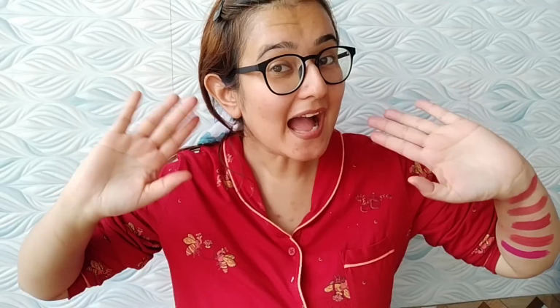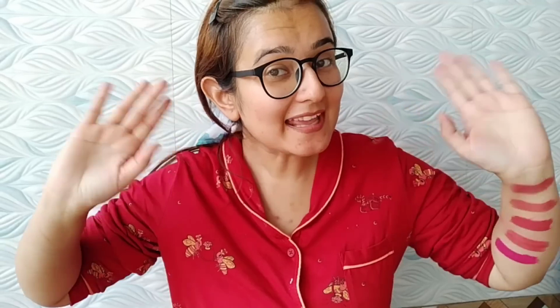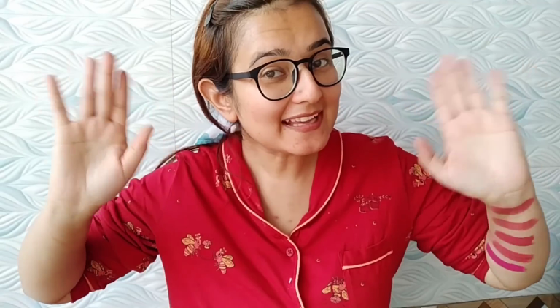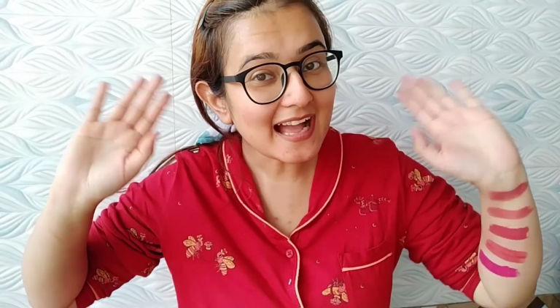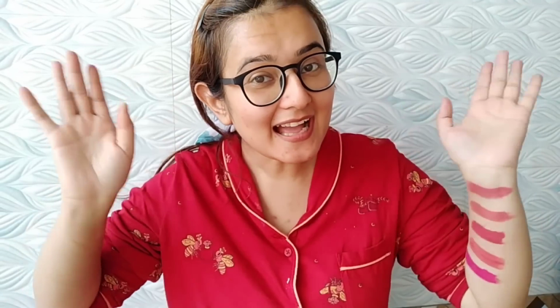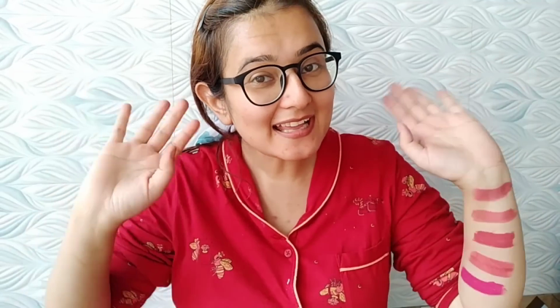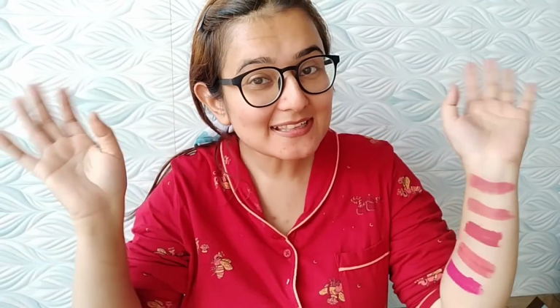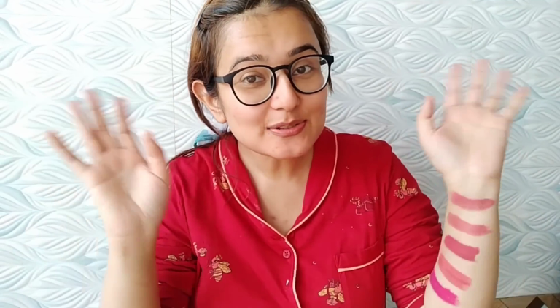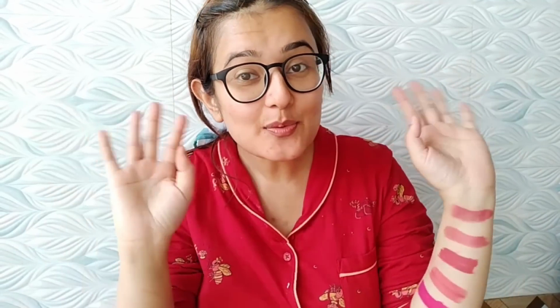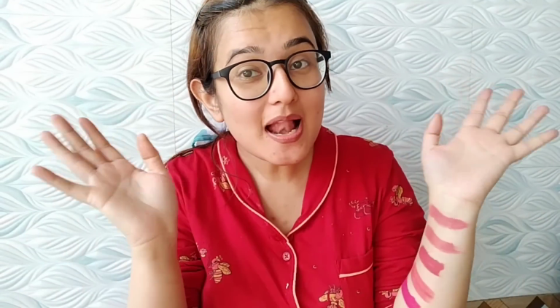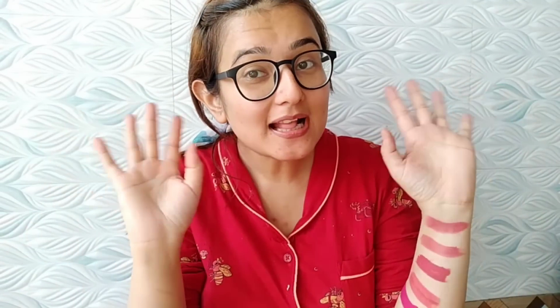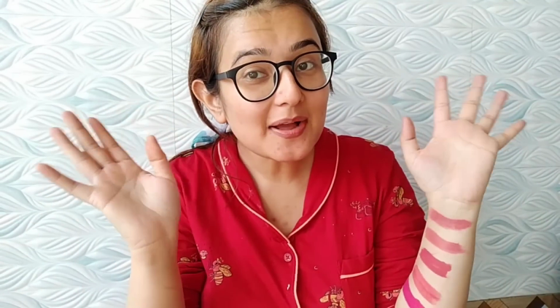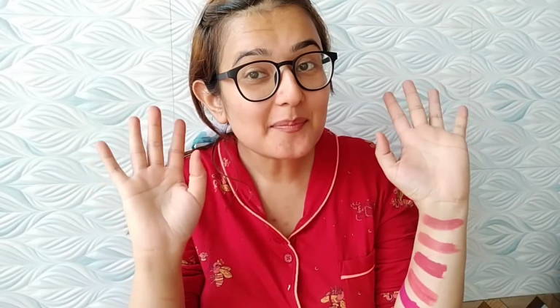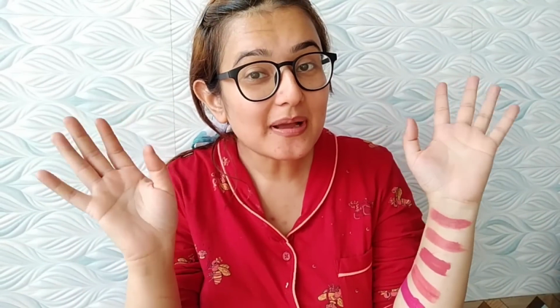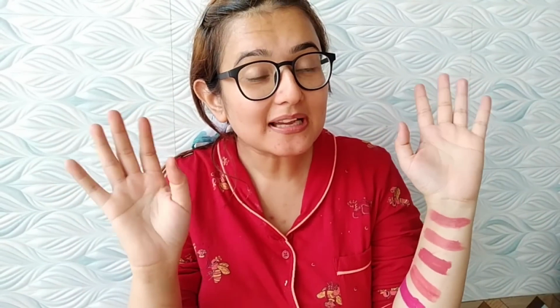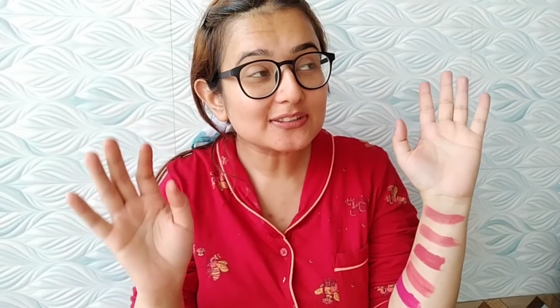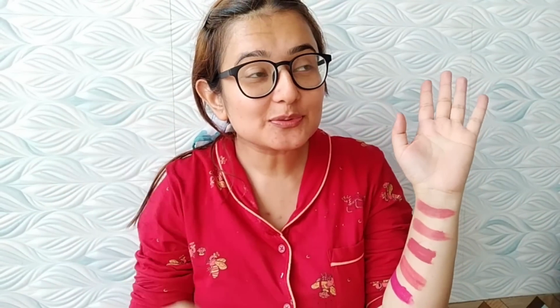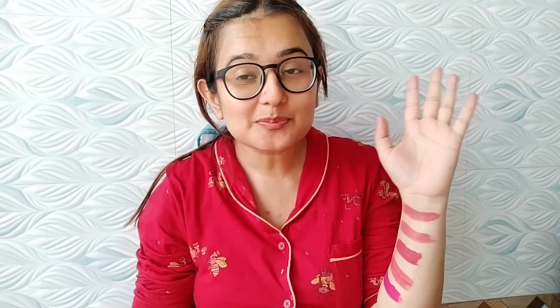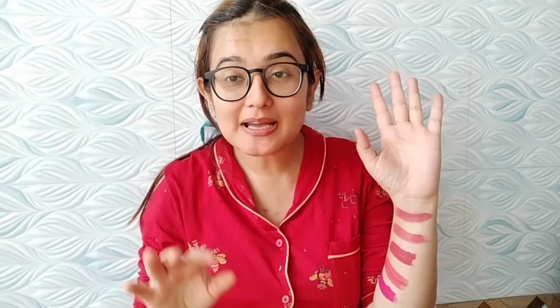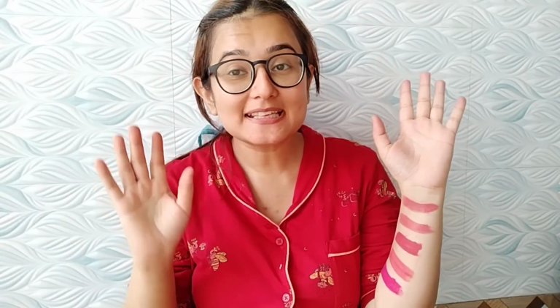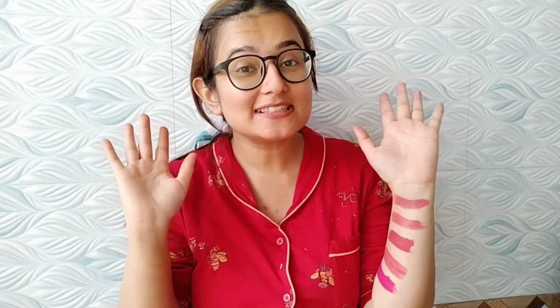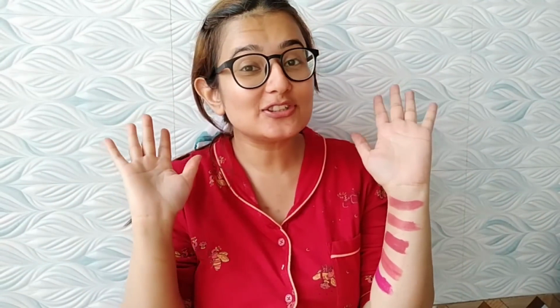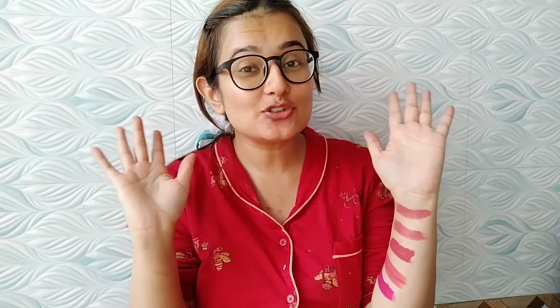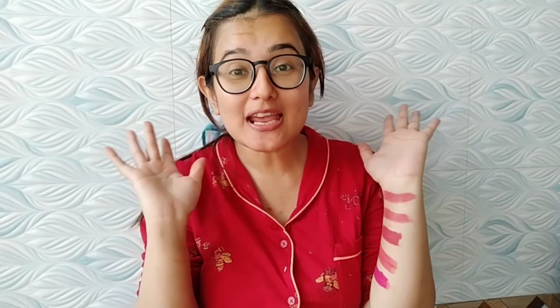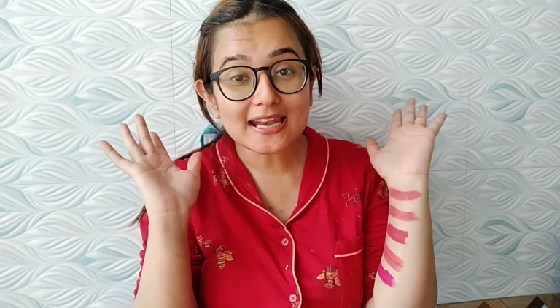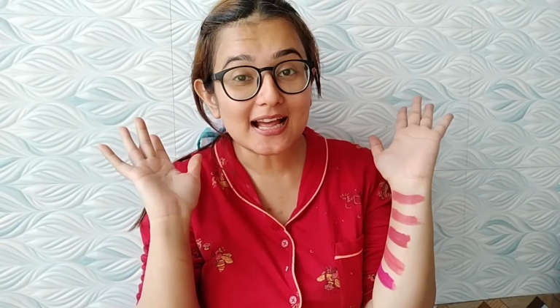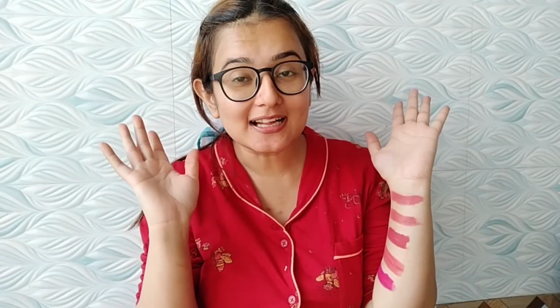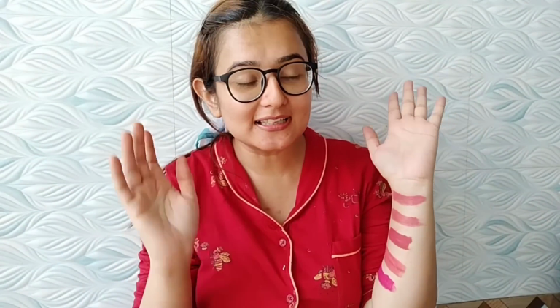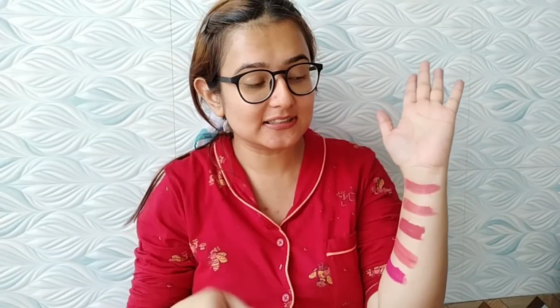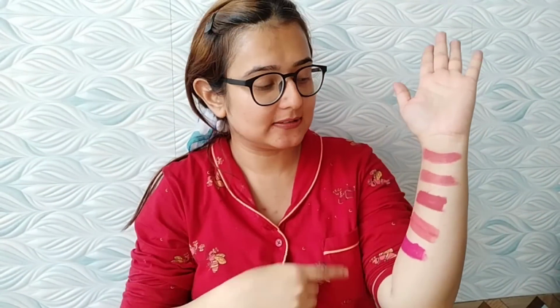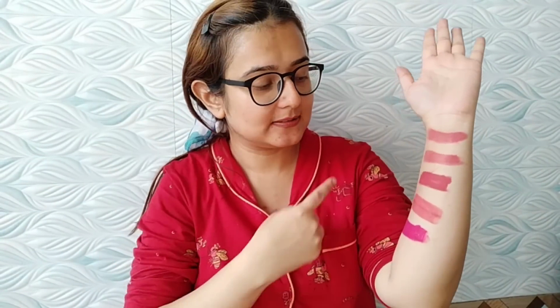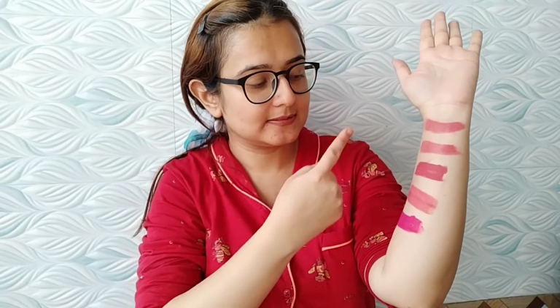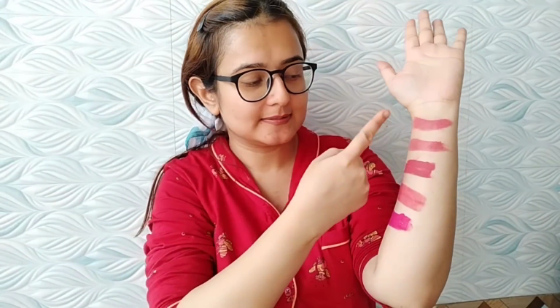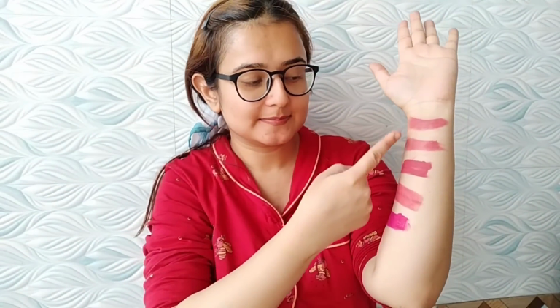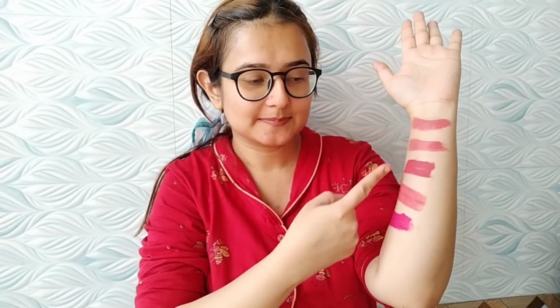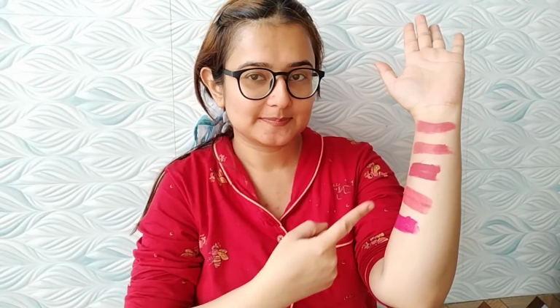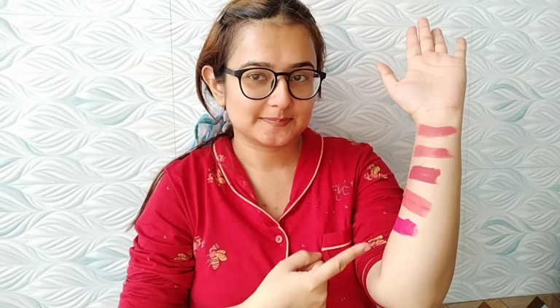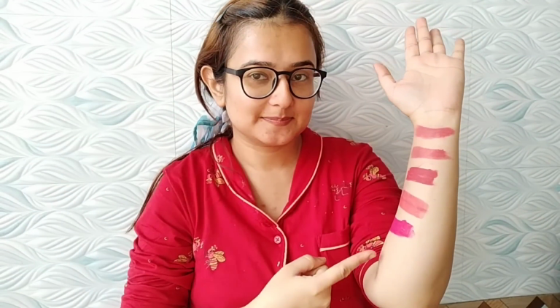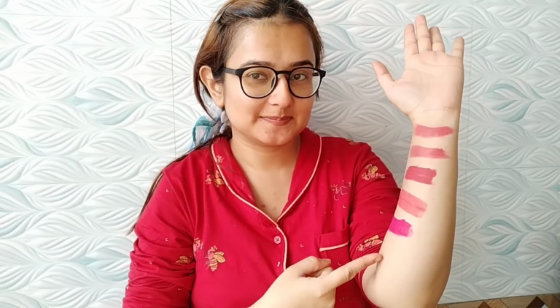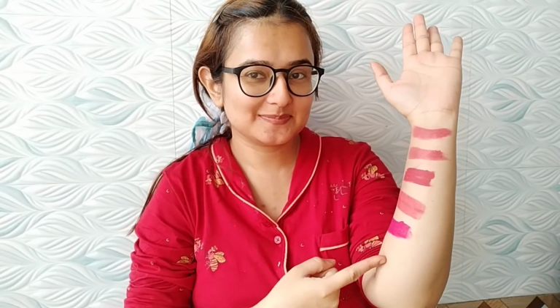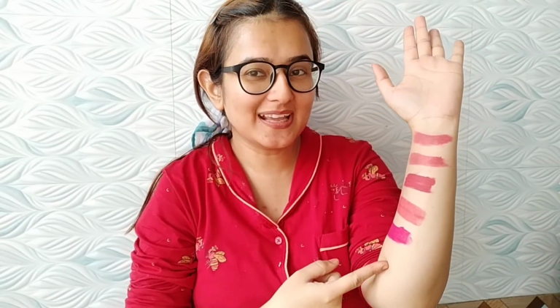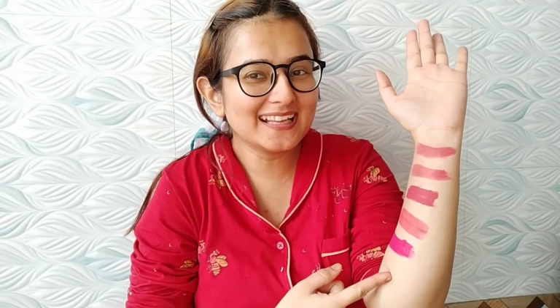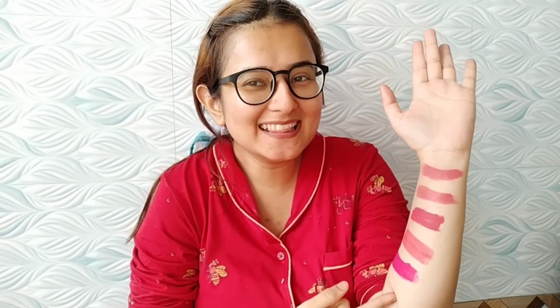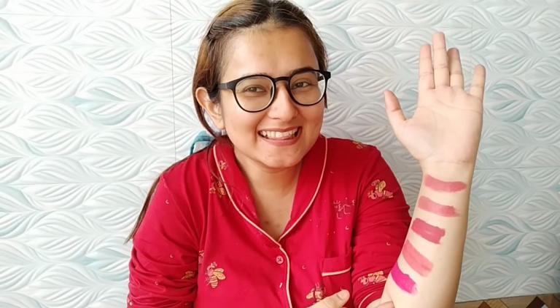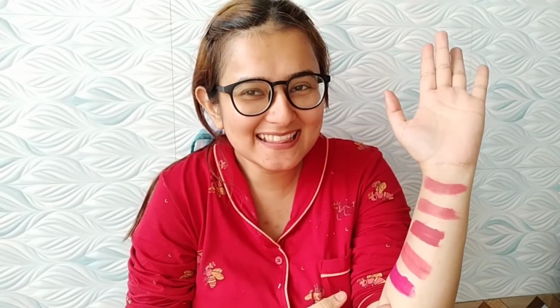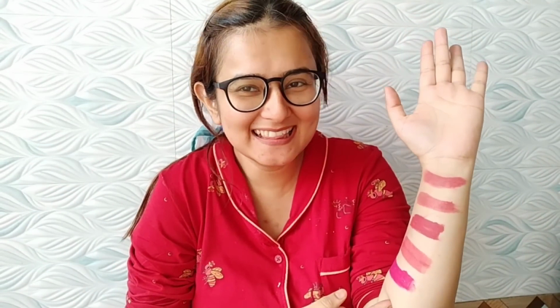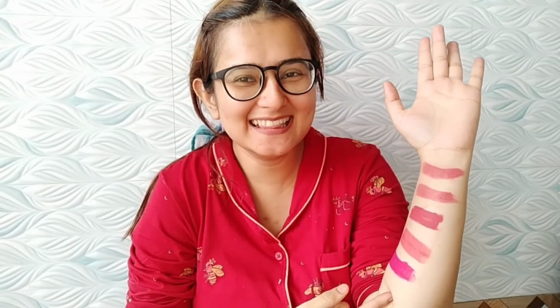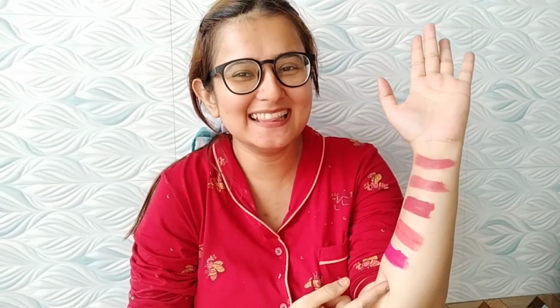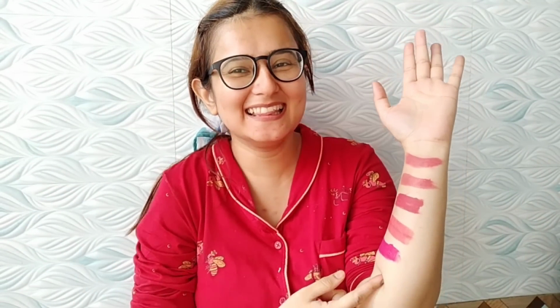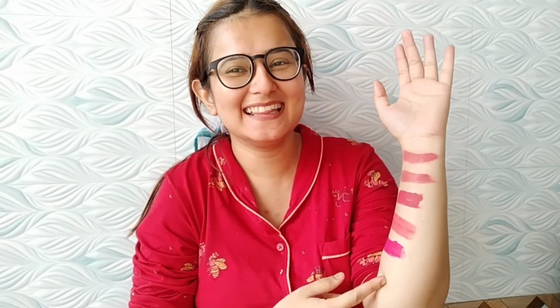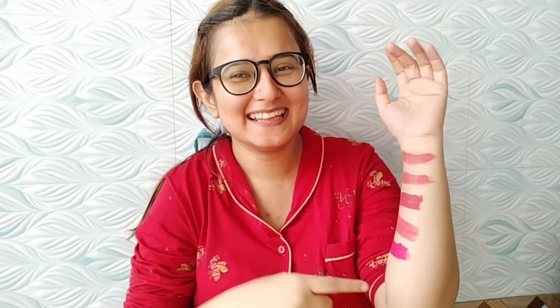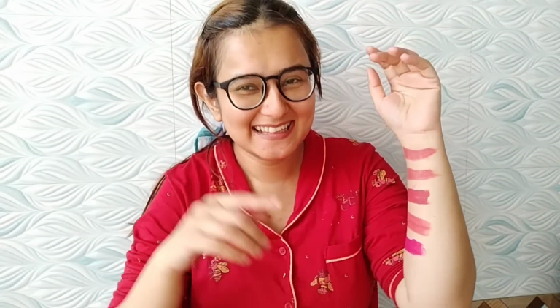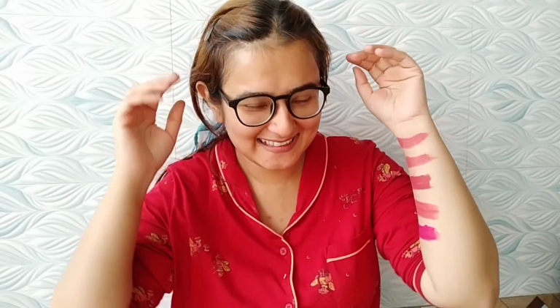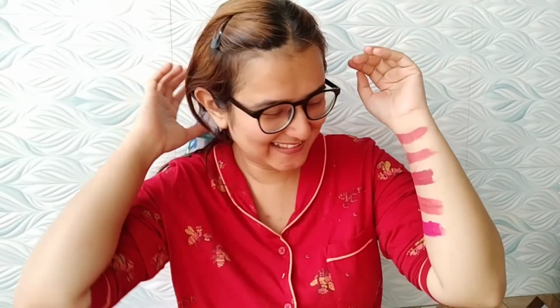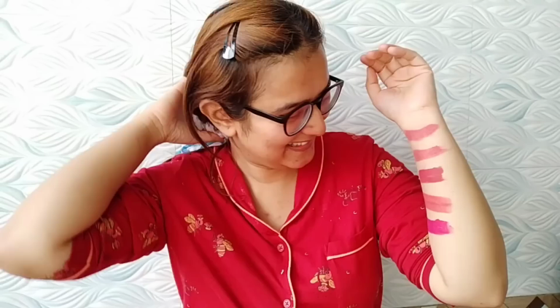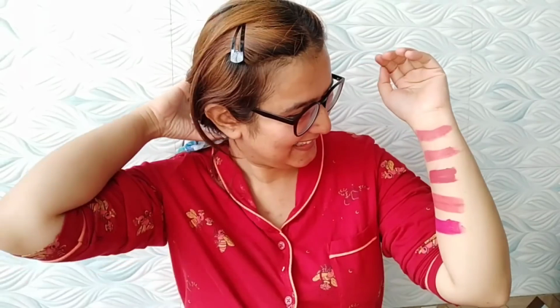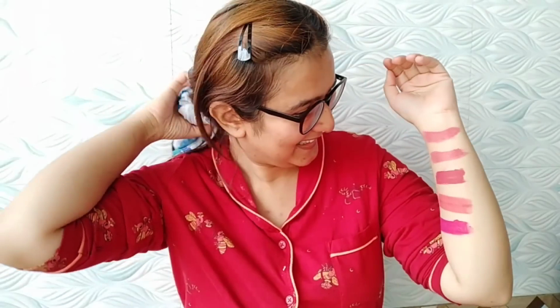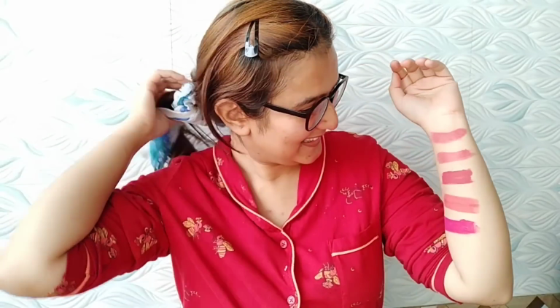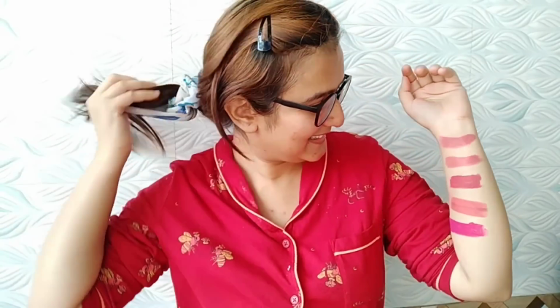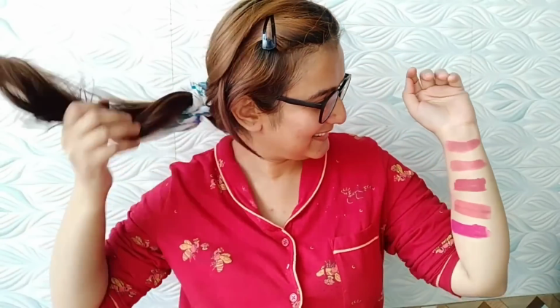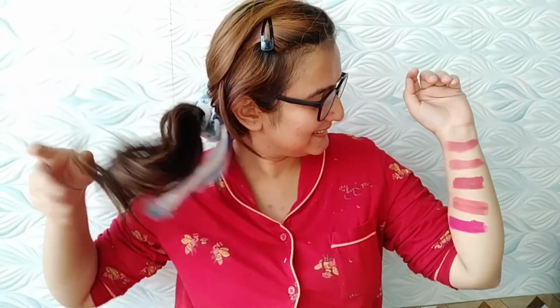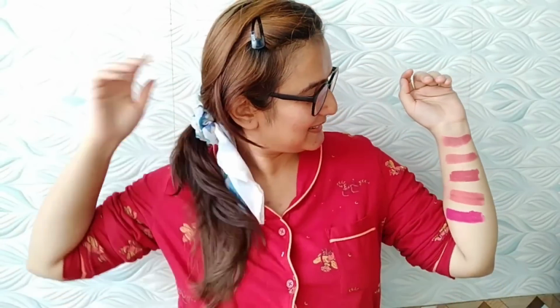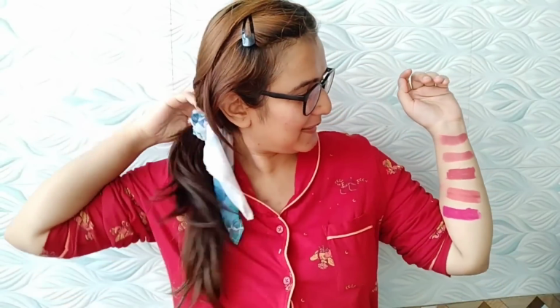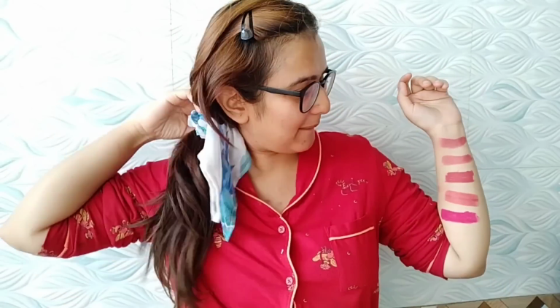Hi guys, welcome back to my channel. How are you? I was going to do my hair care routine and I think you guys will share it with me.